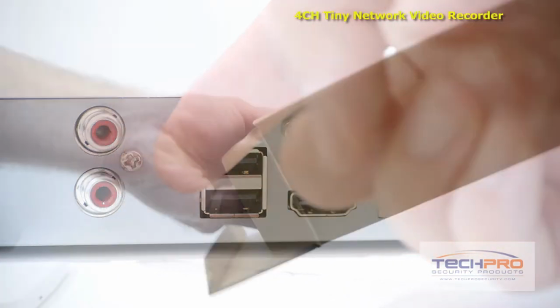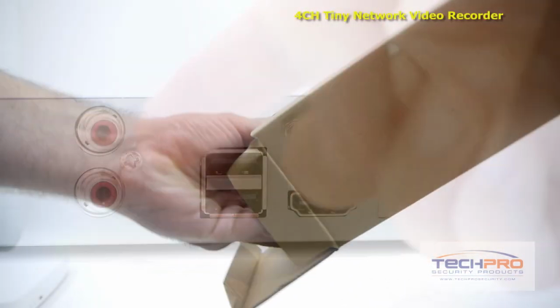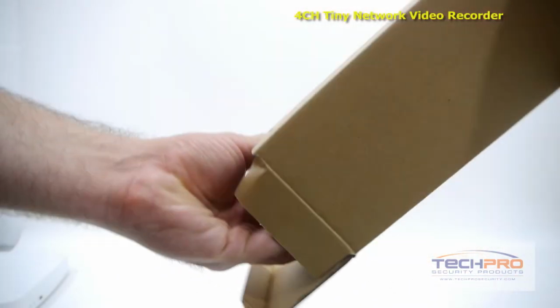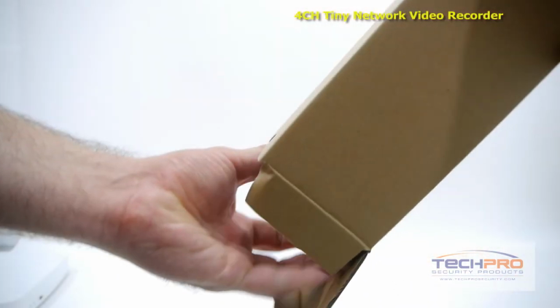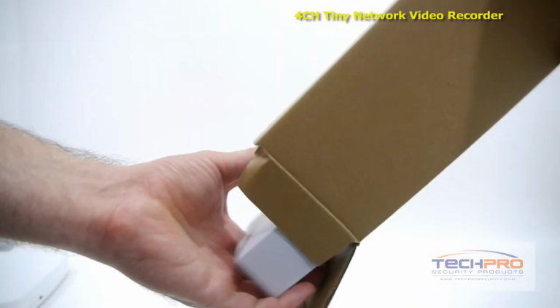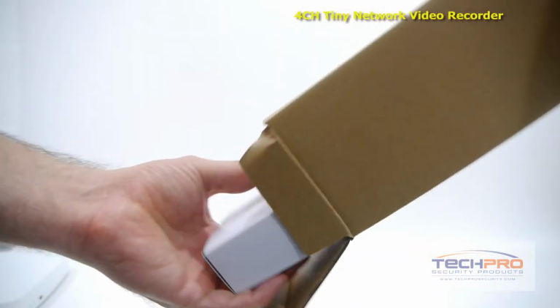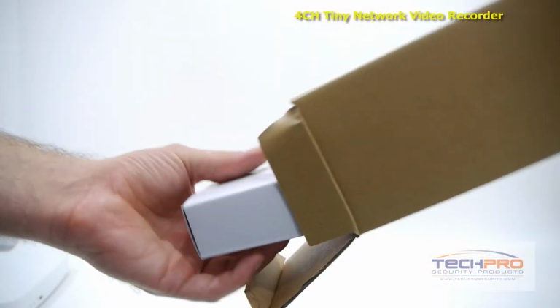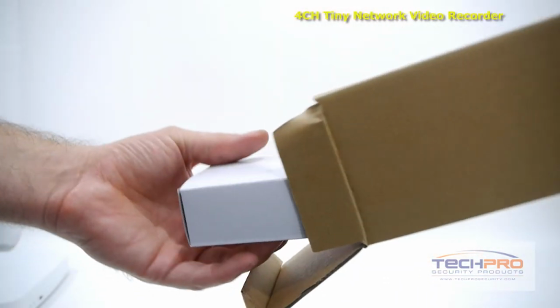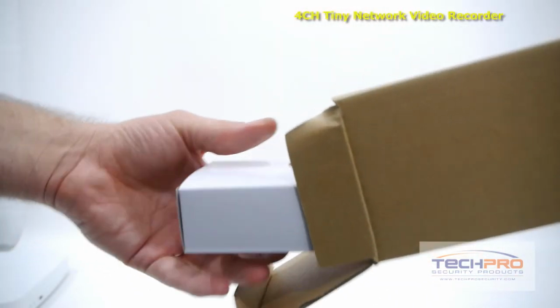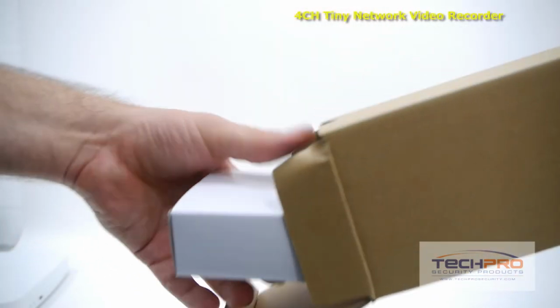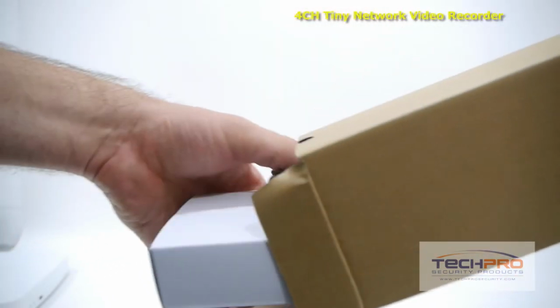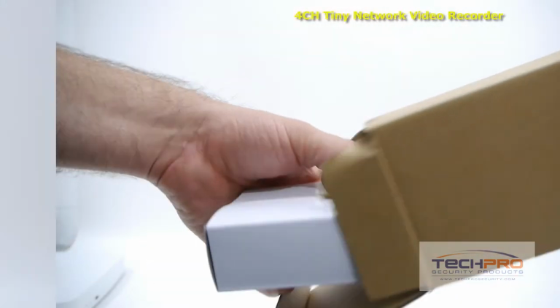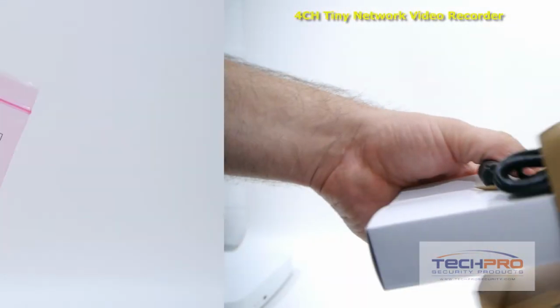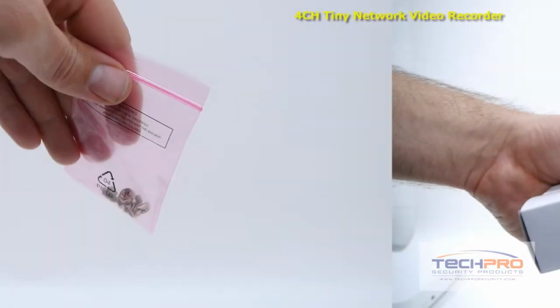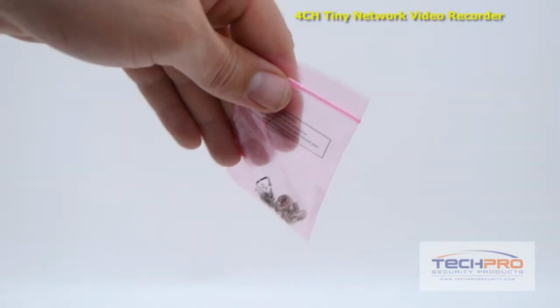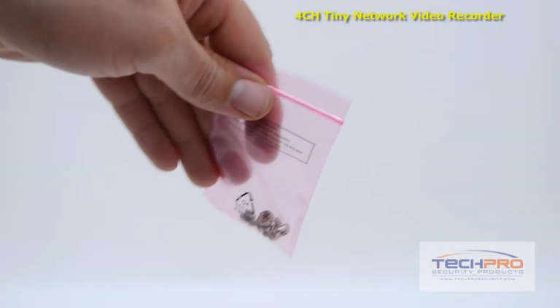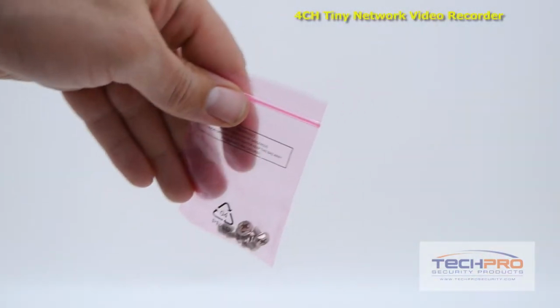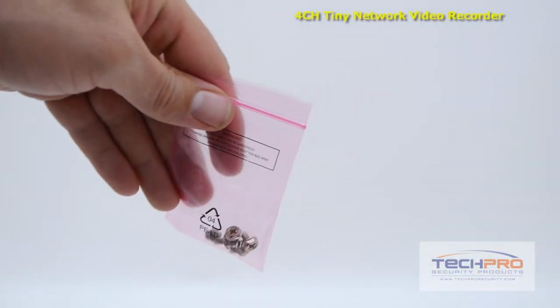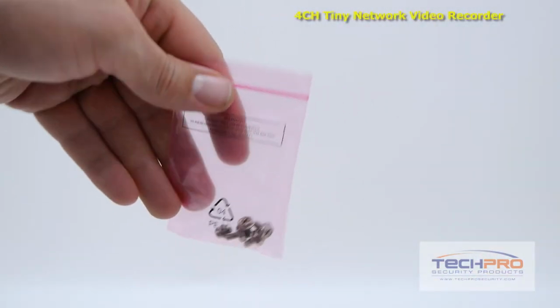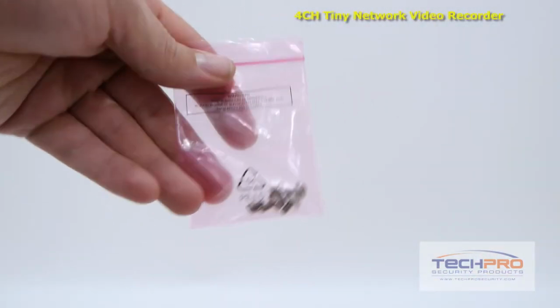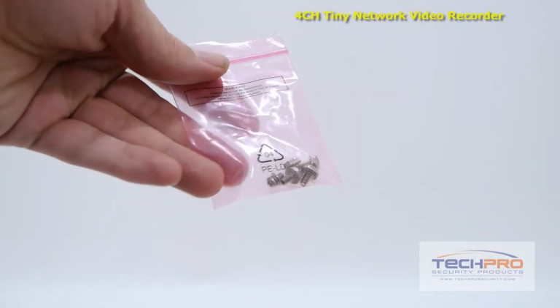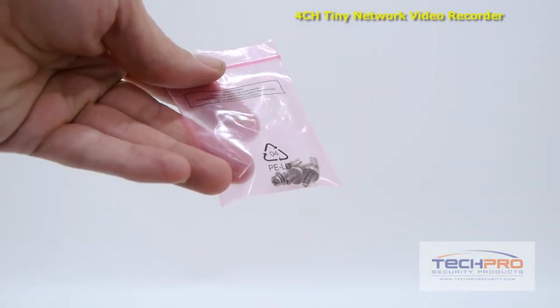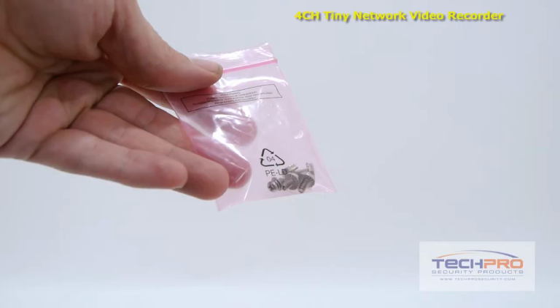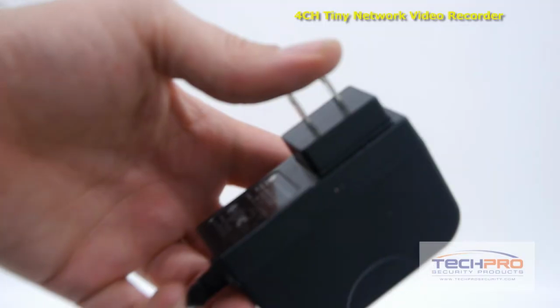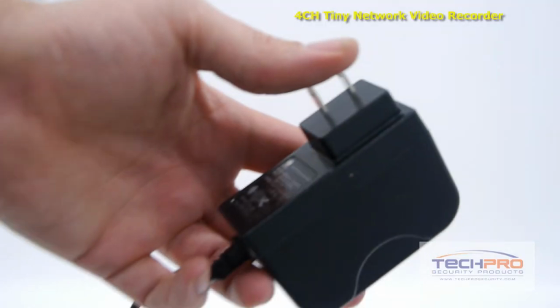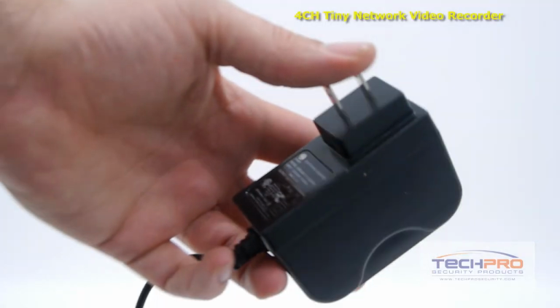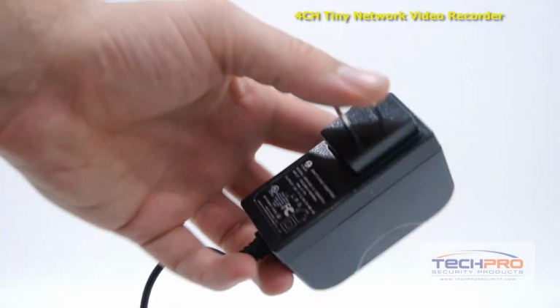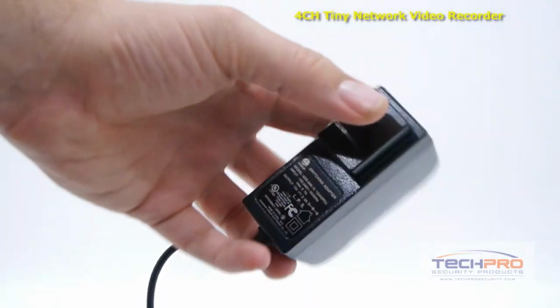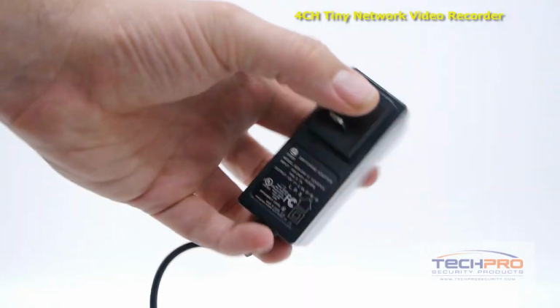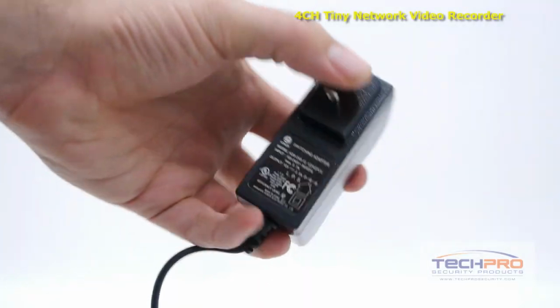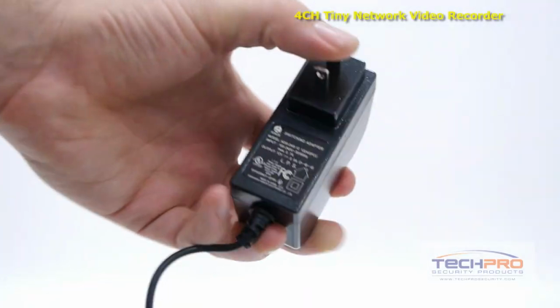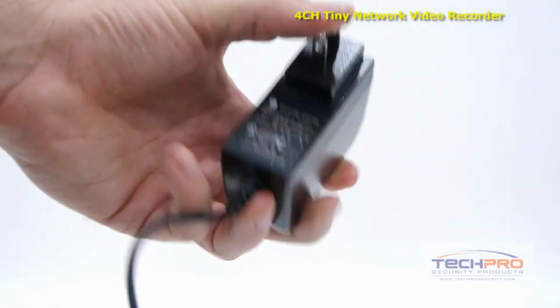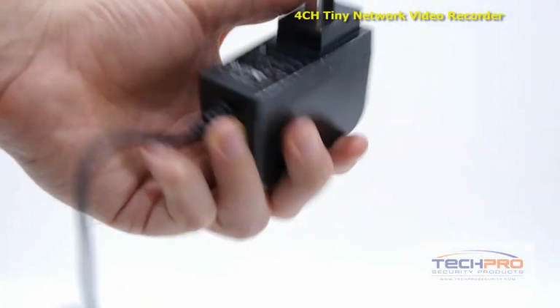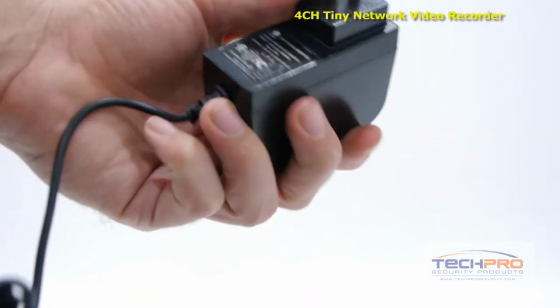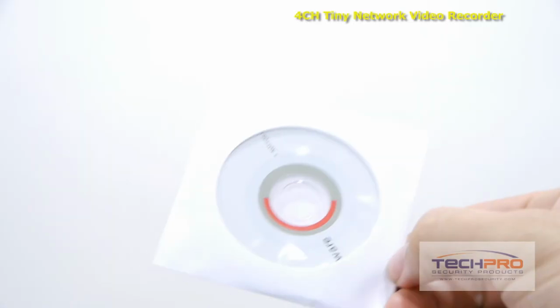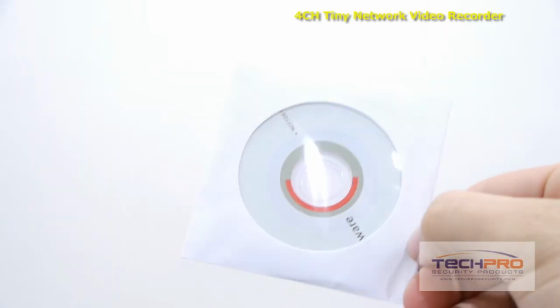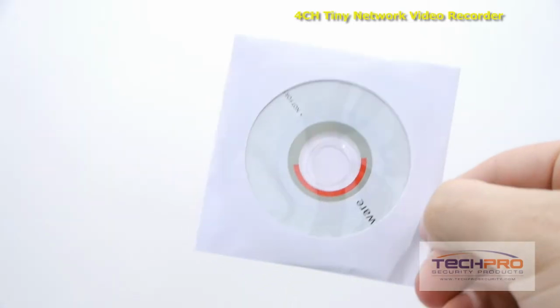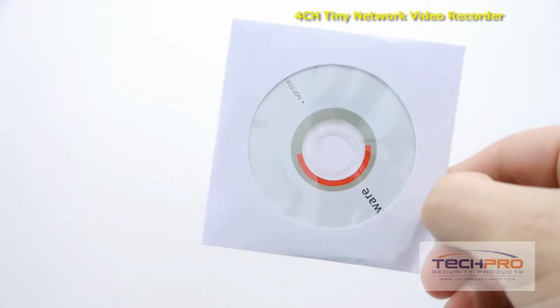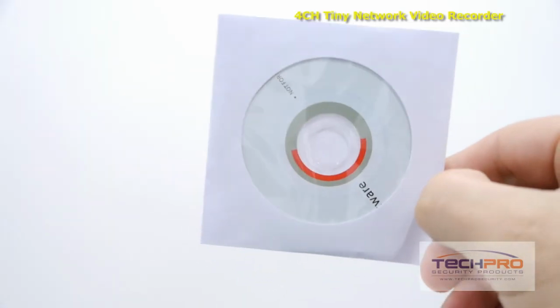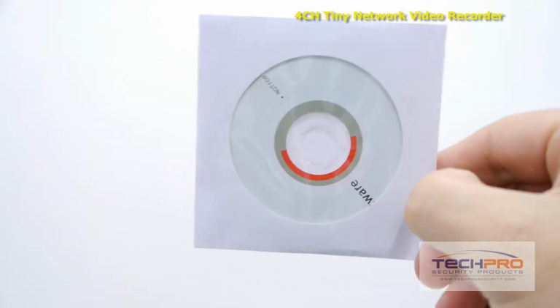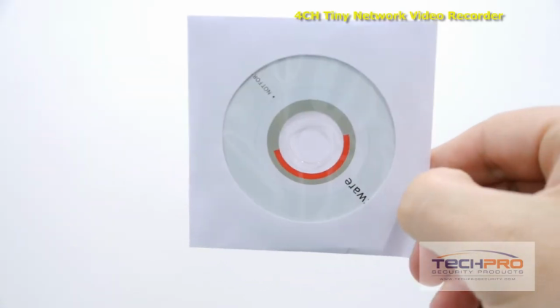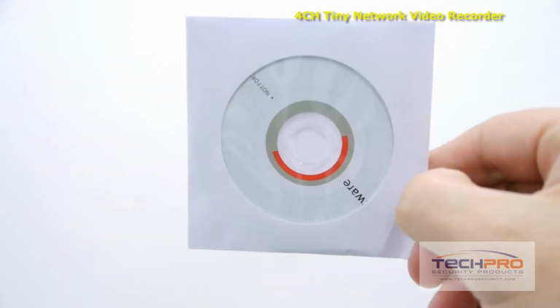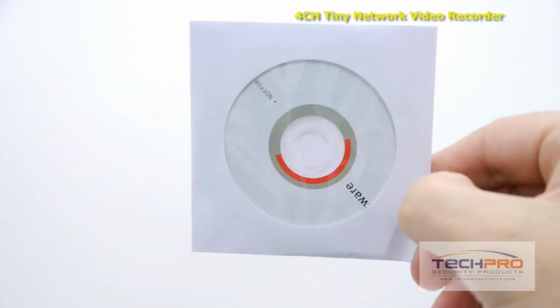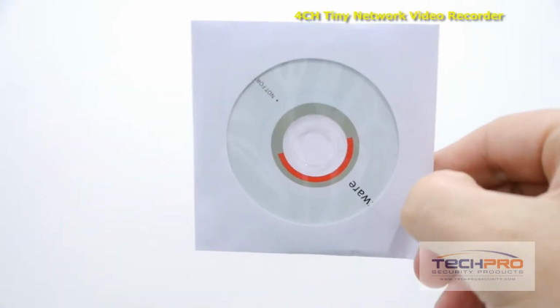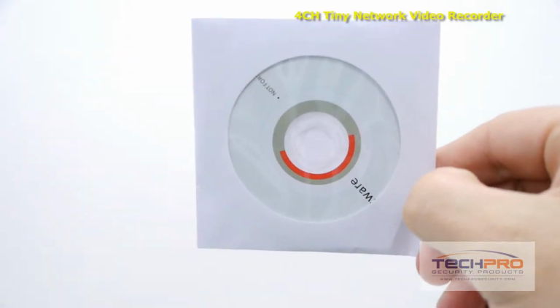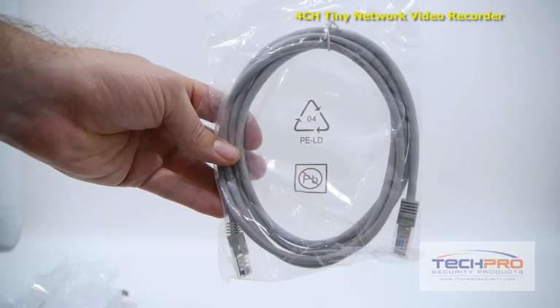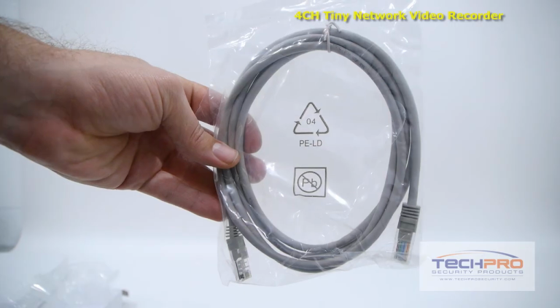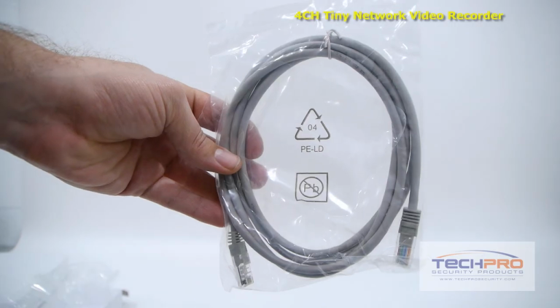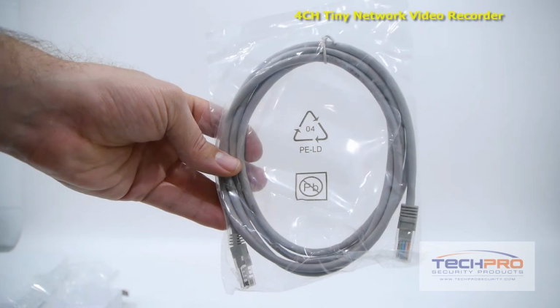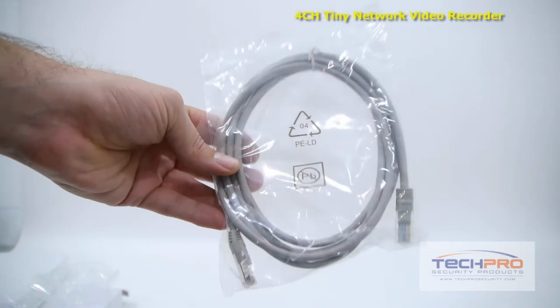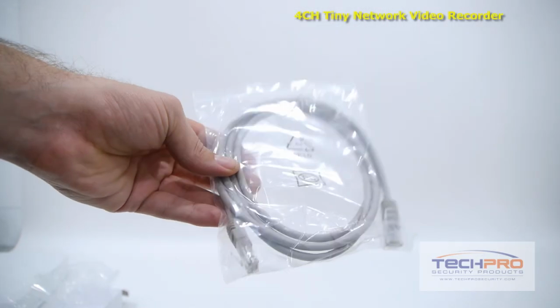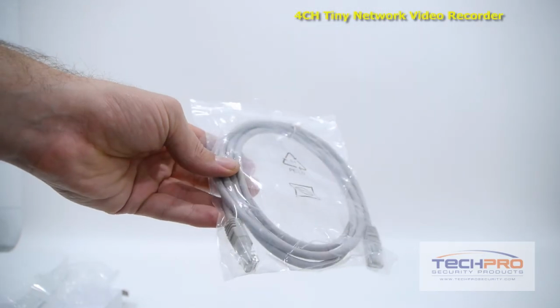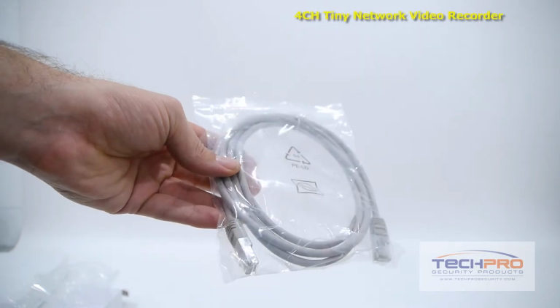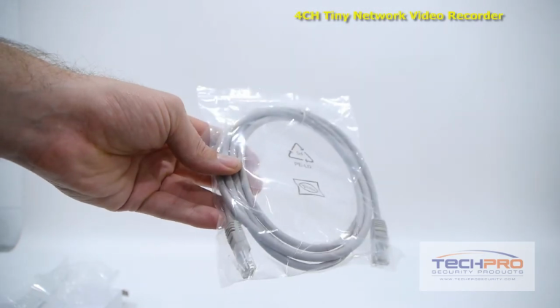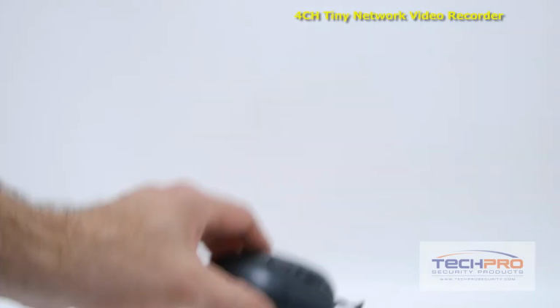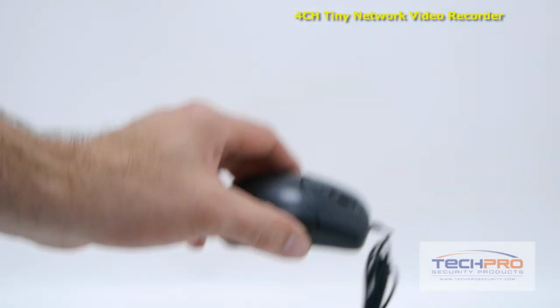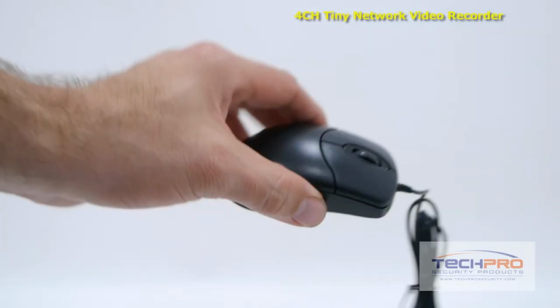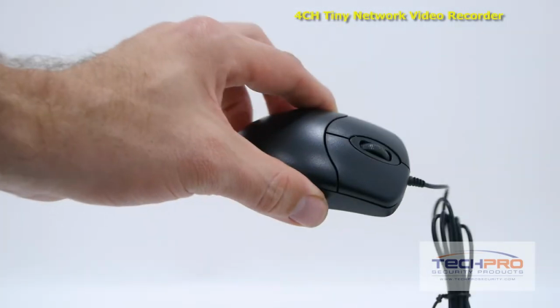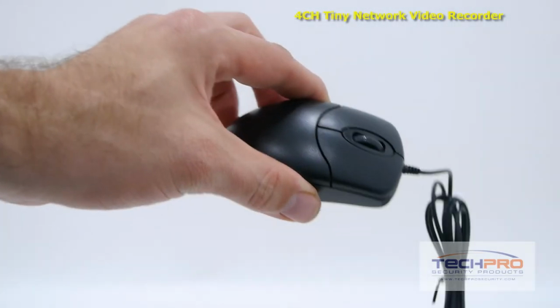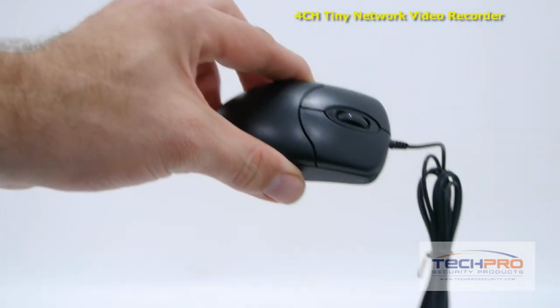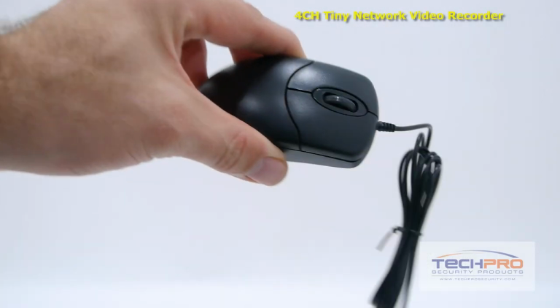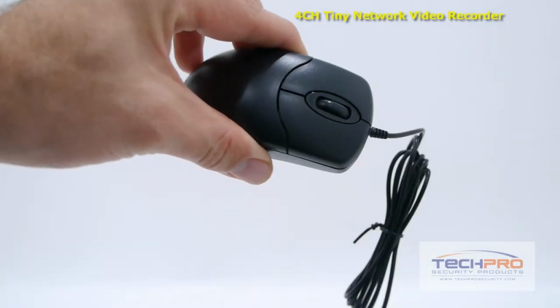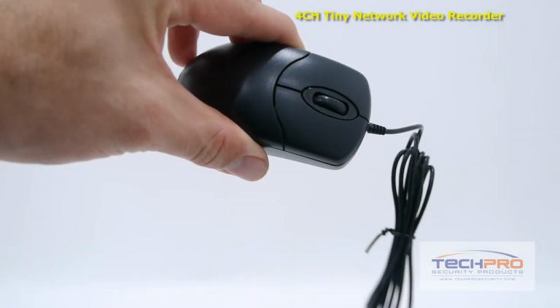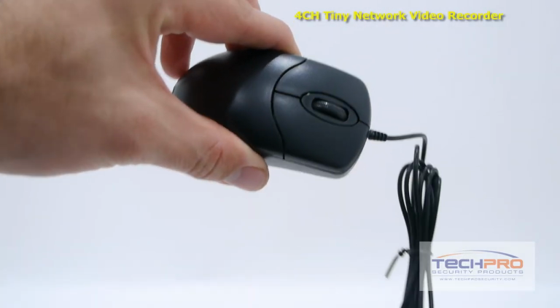Inside the box you'll also find a bag of screws, a 12-volt power supply, software disk, Cat5 cable, and a mouse to control the interface.